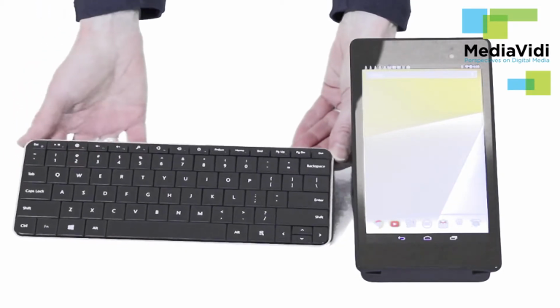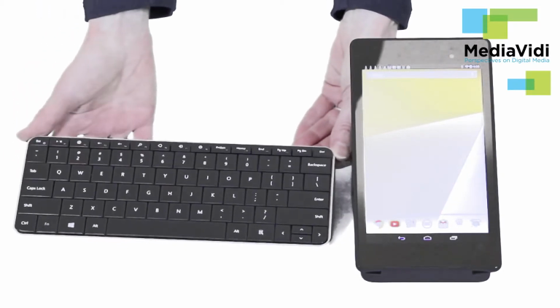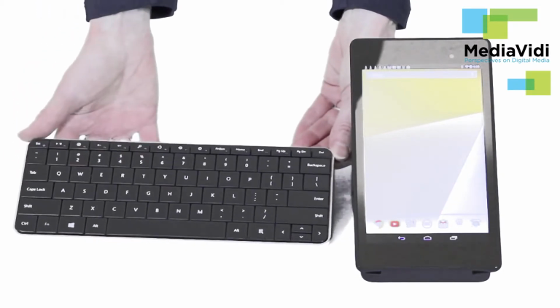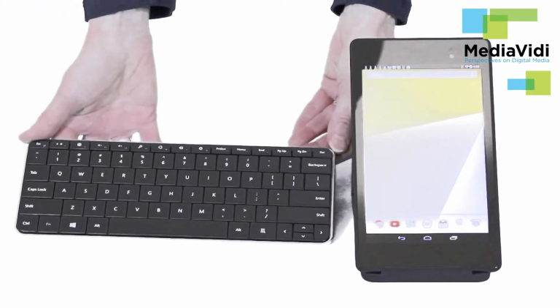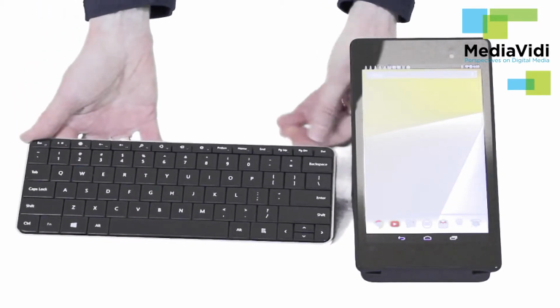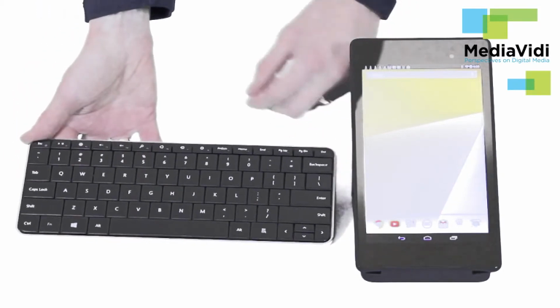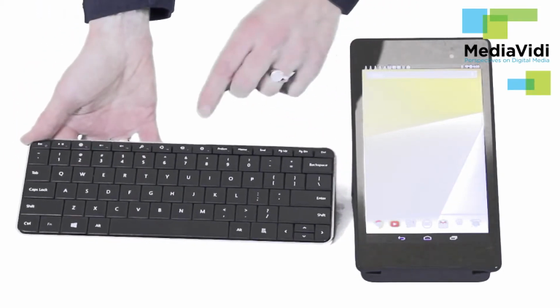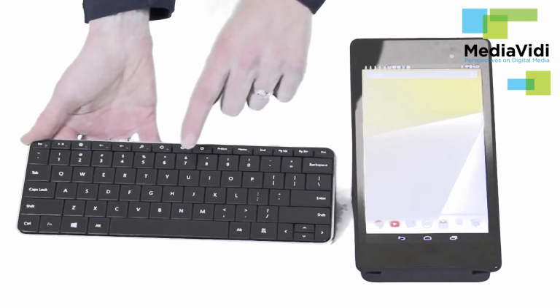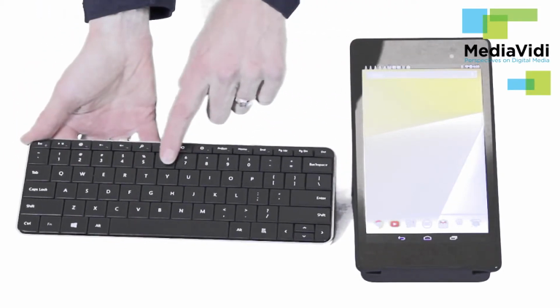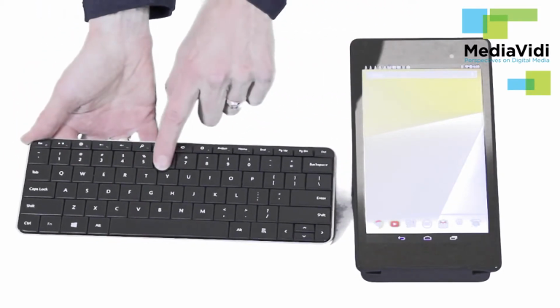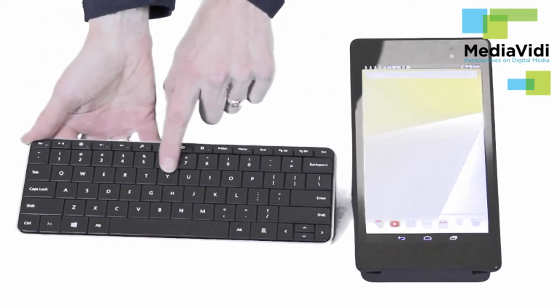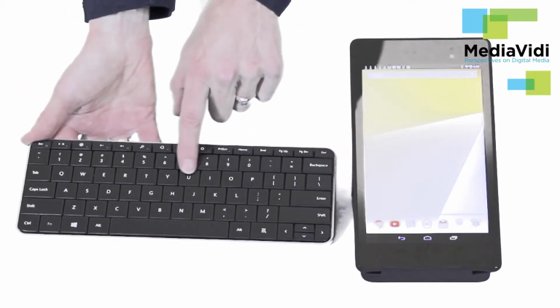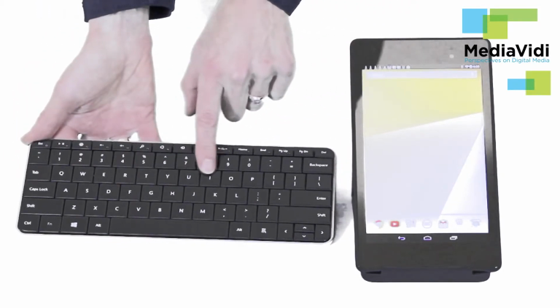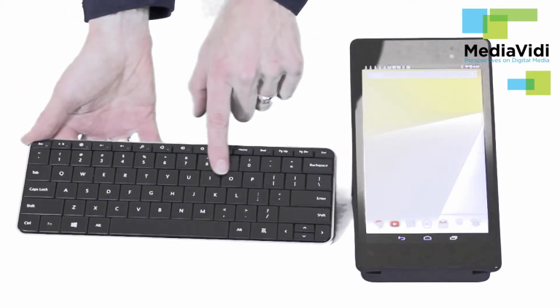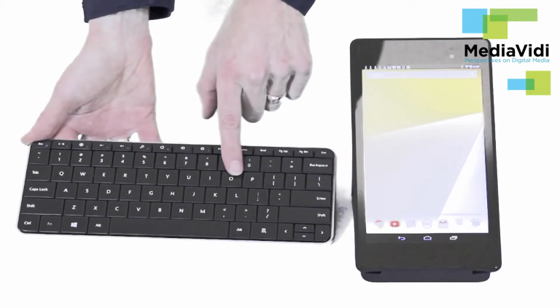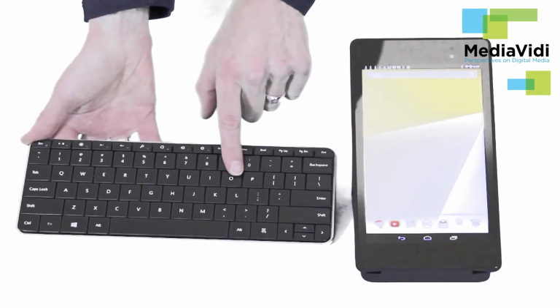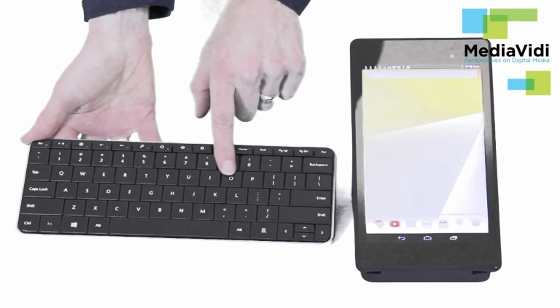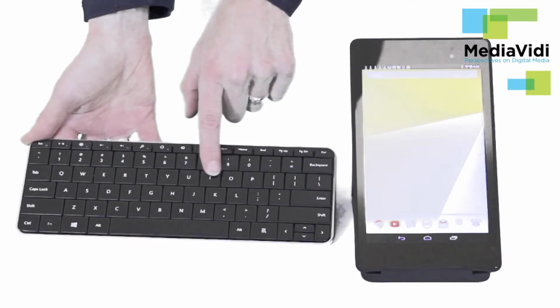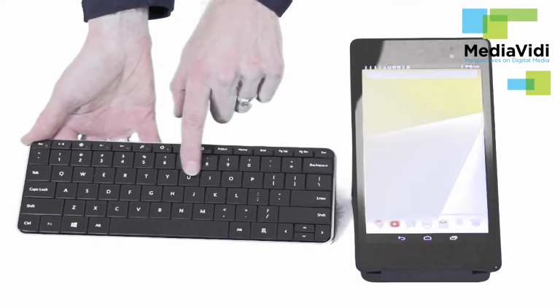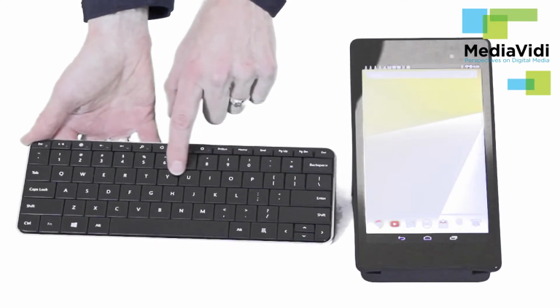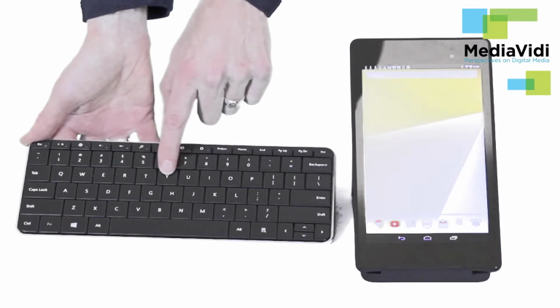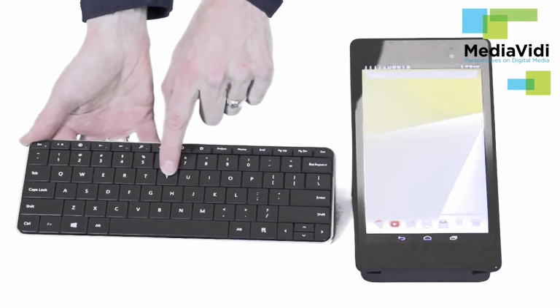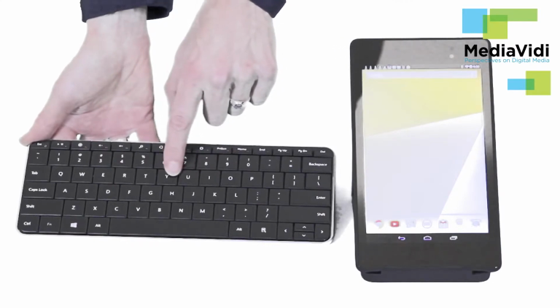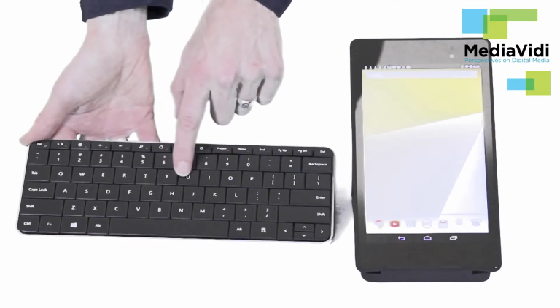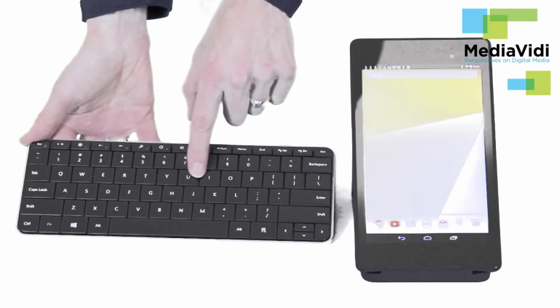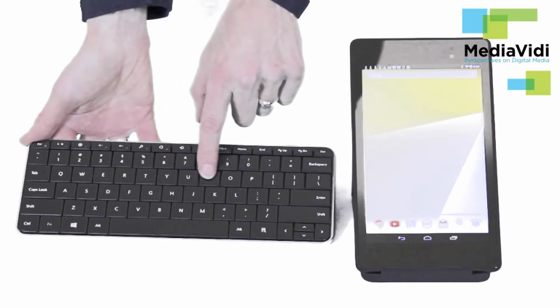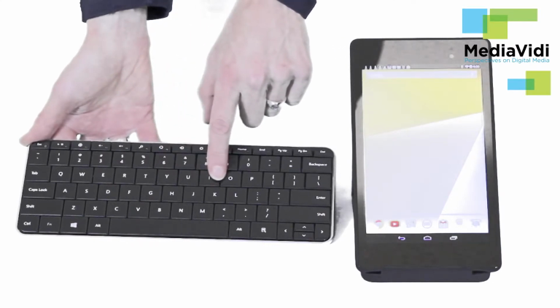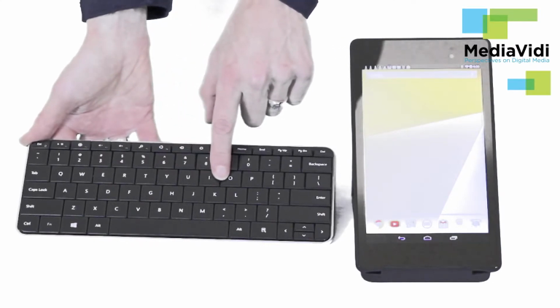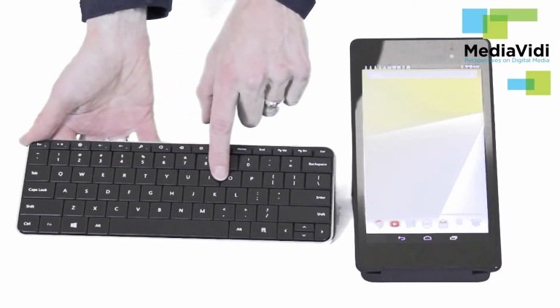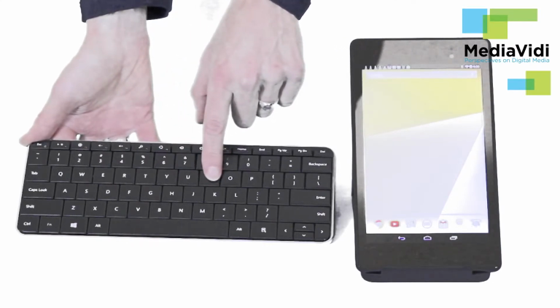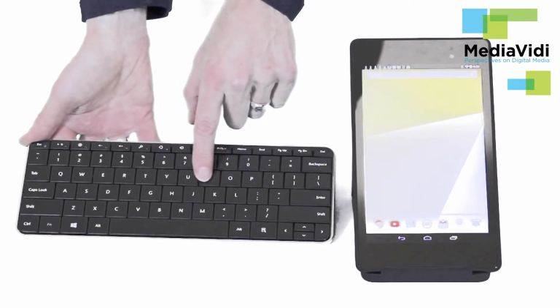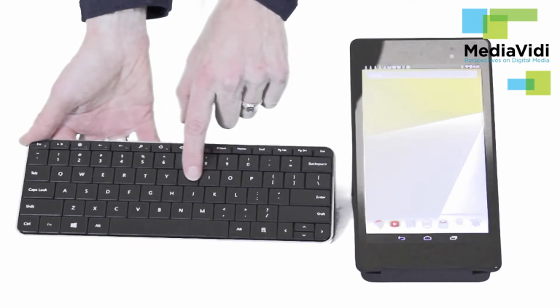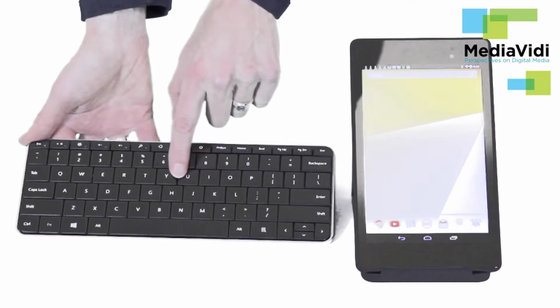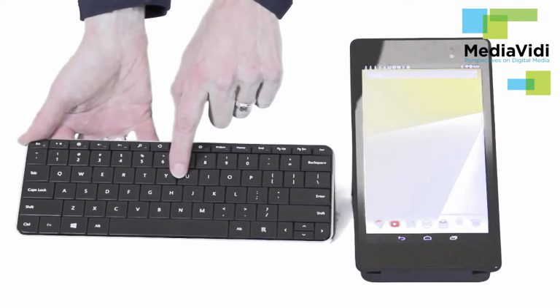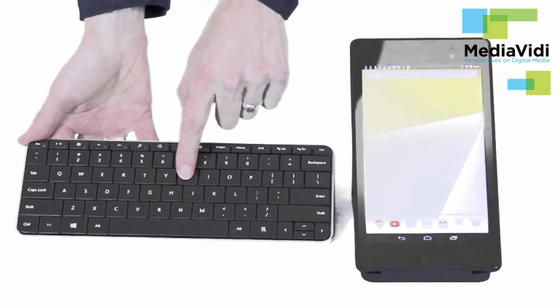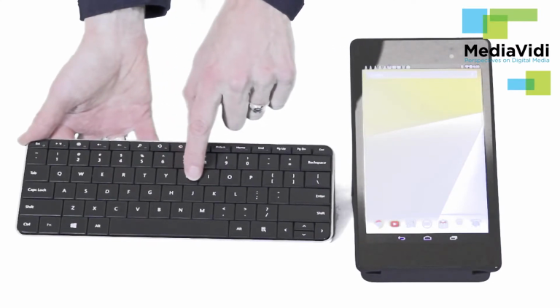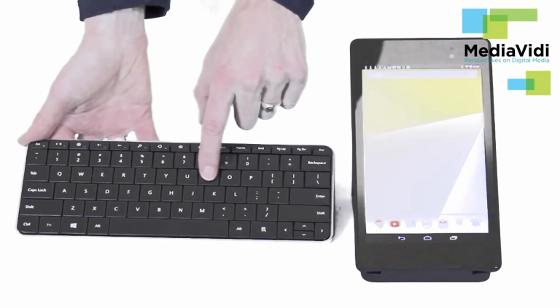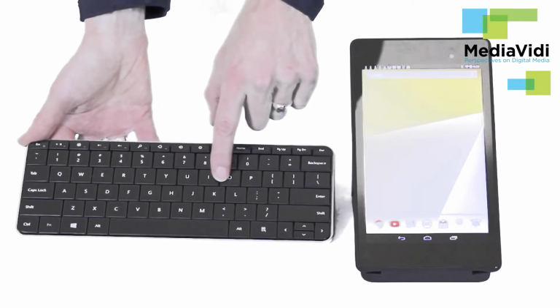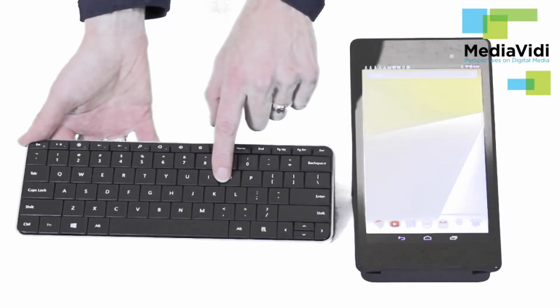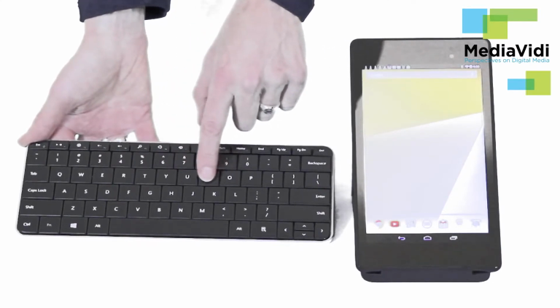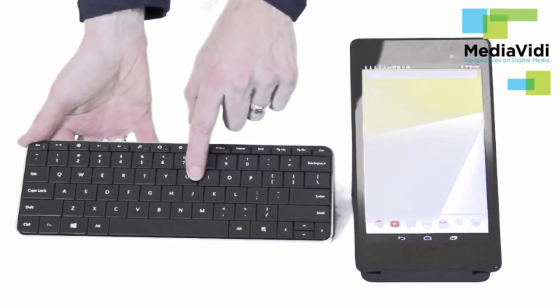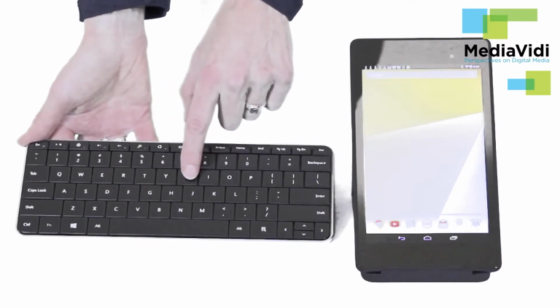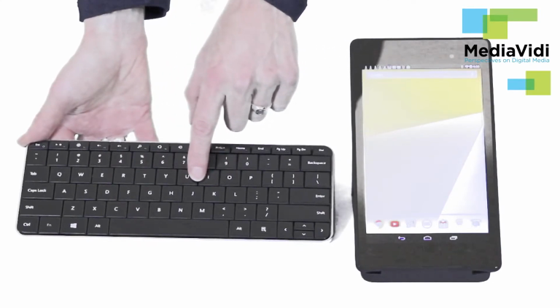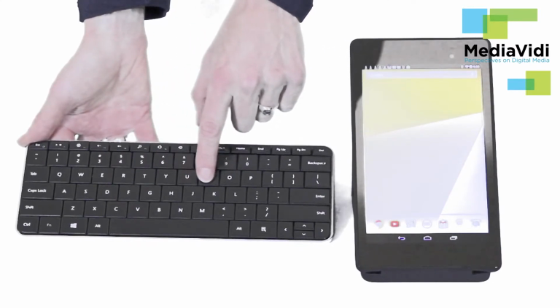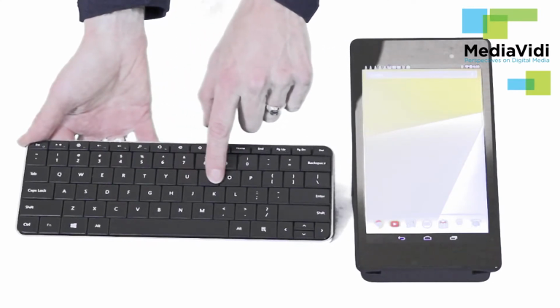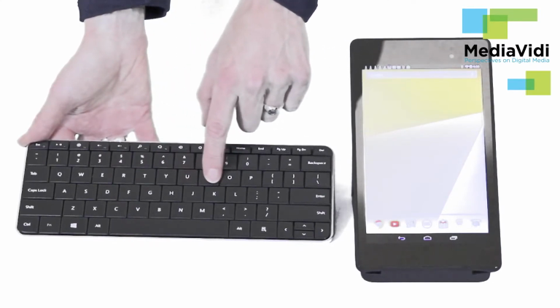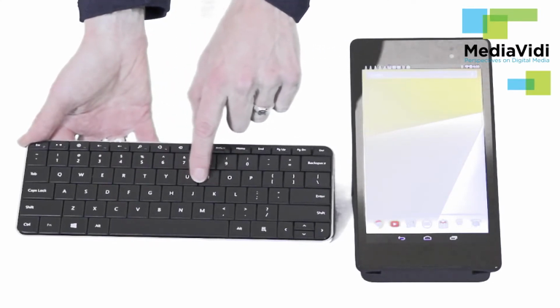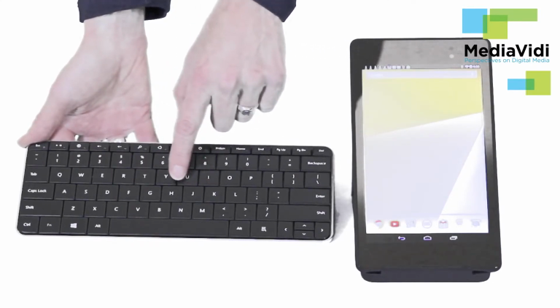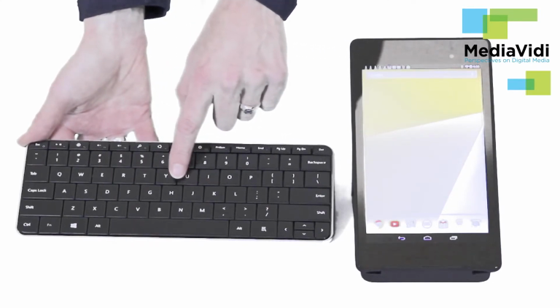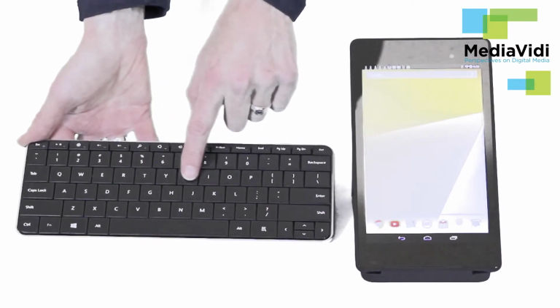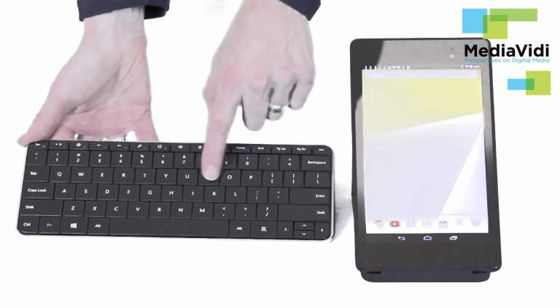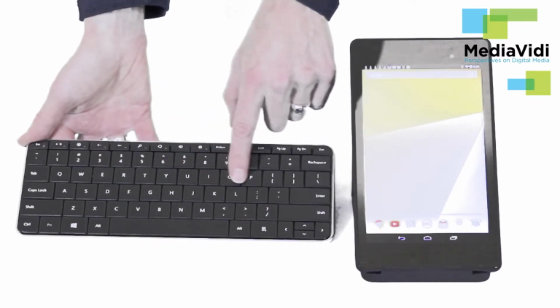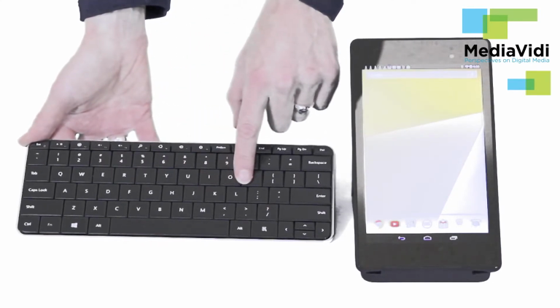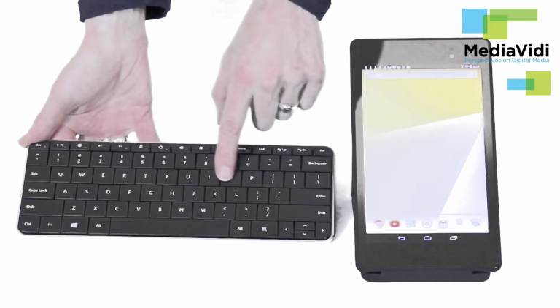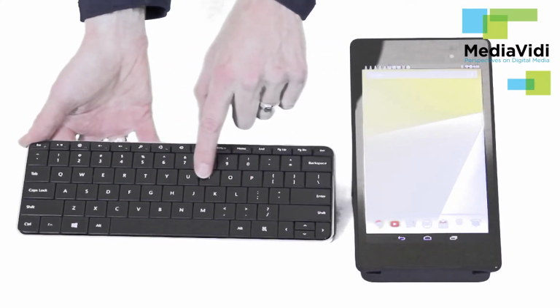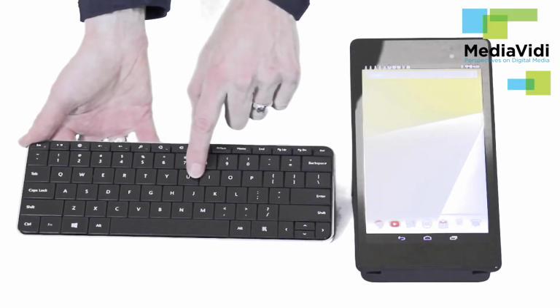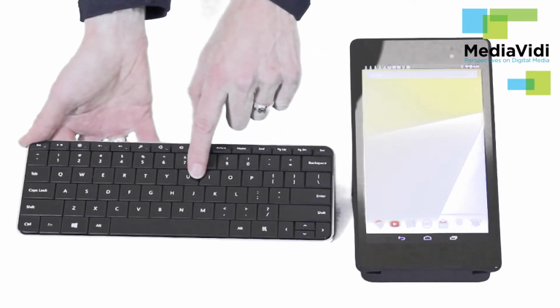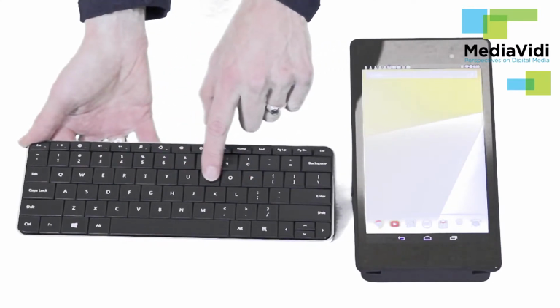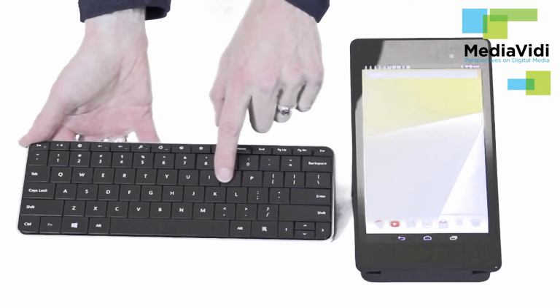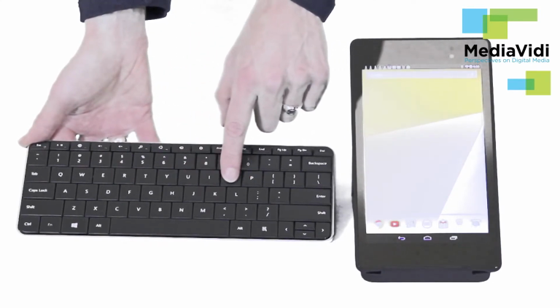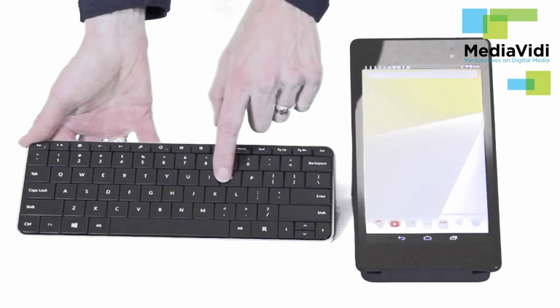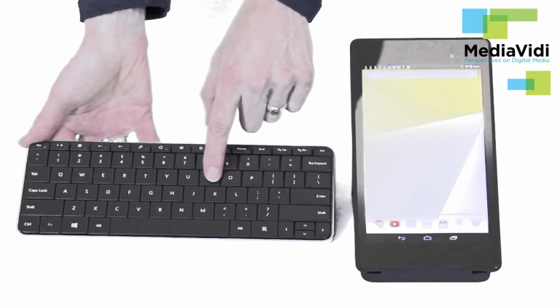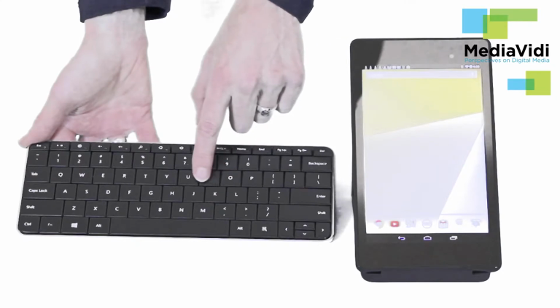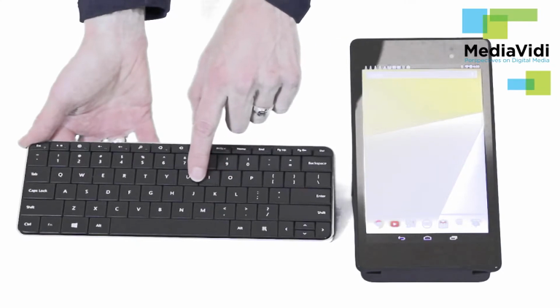As you can see there's also no spaces between the keys, so if you have really big hands you might find it a bit cramped.